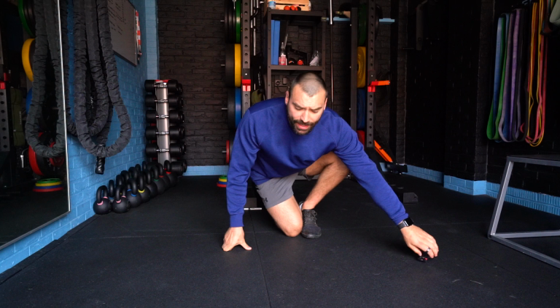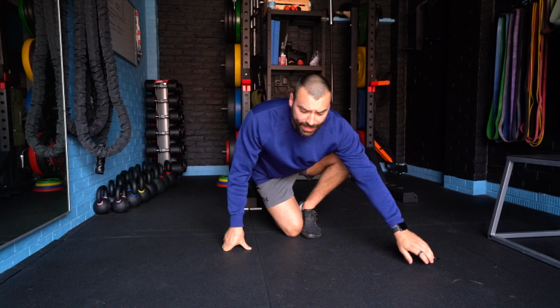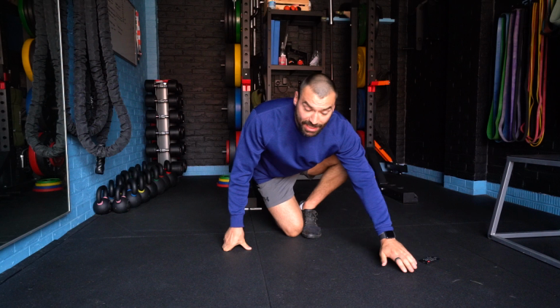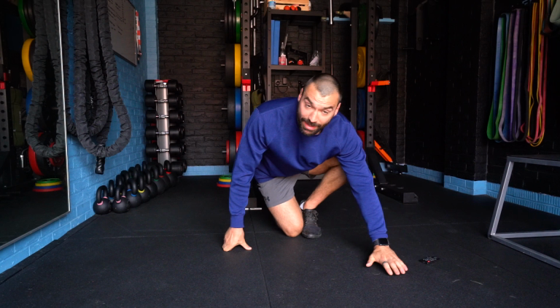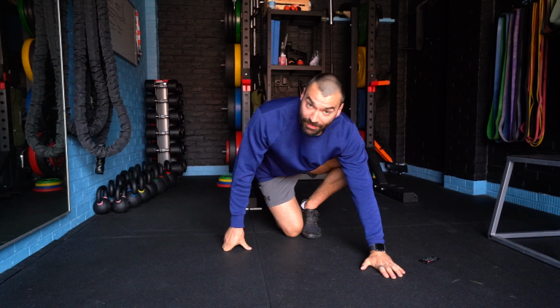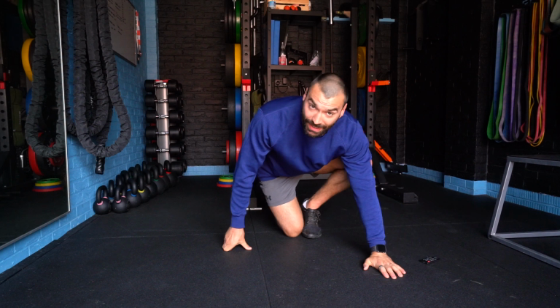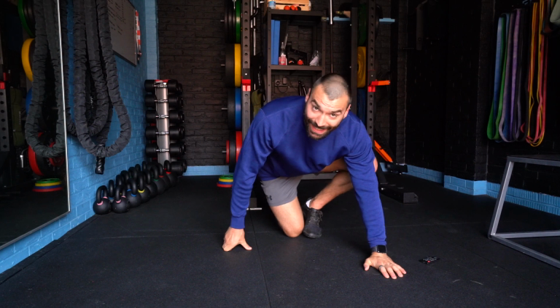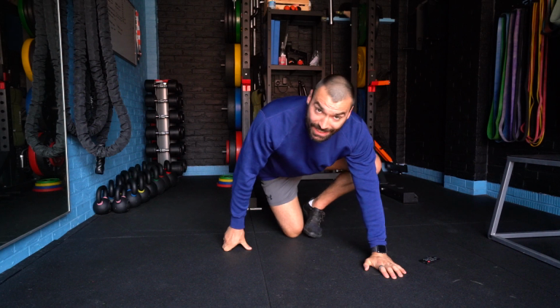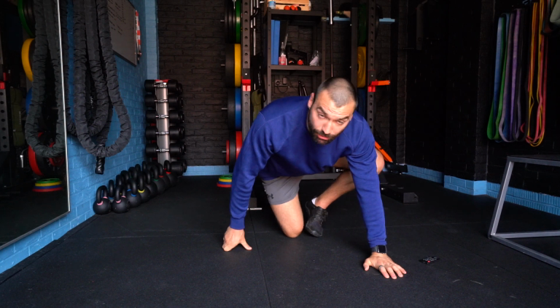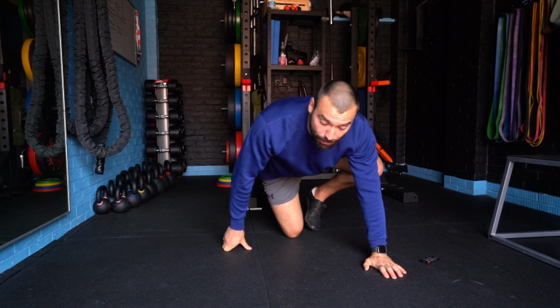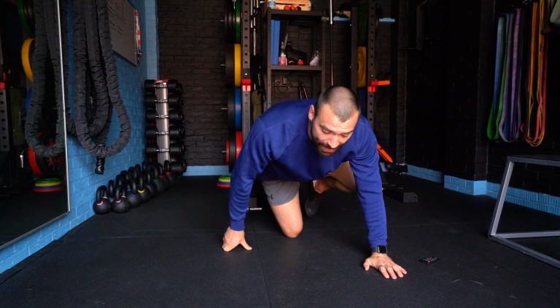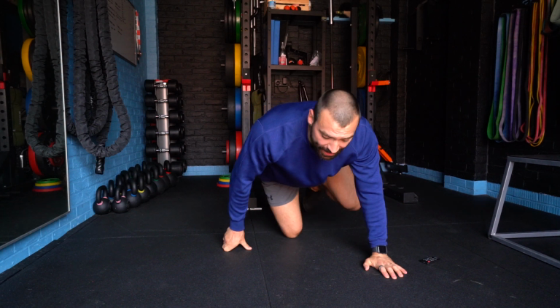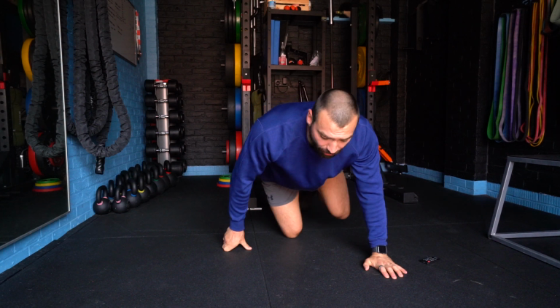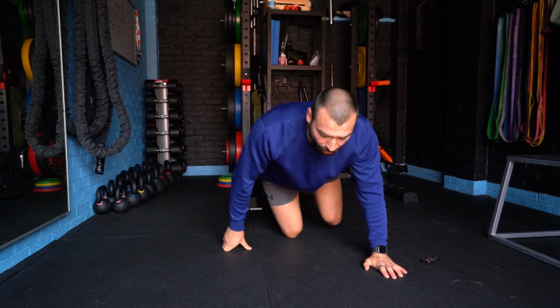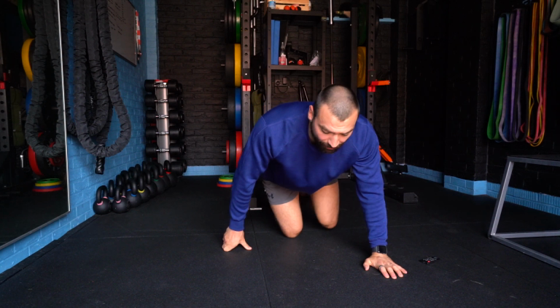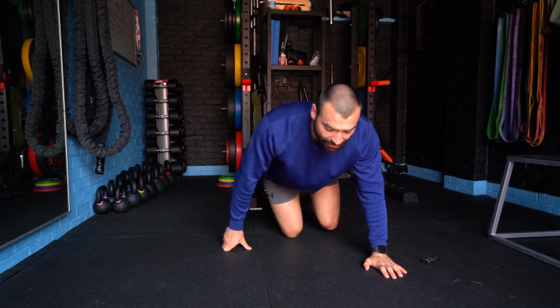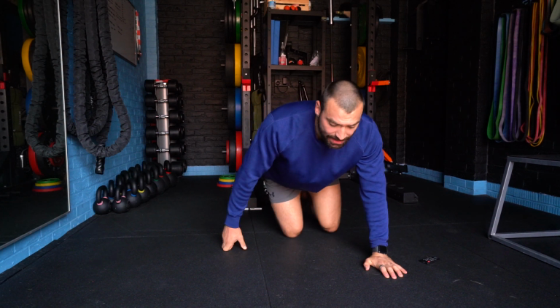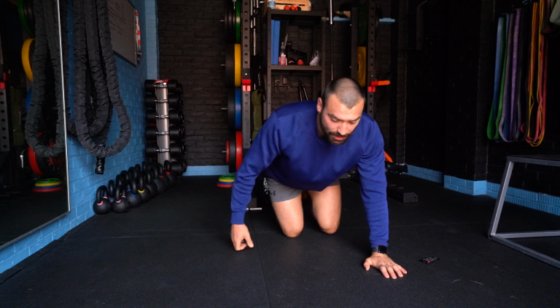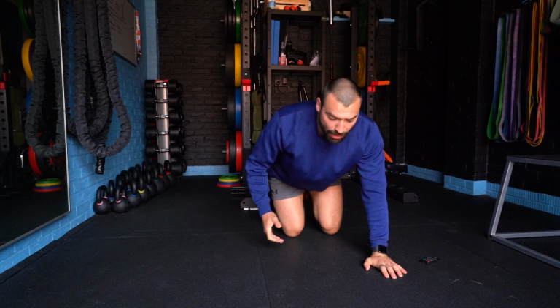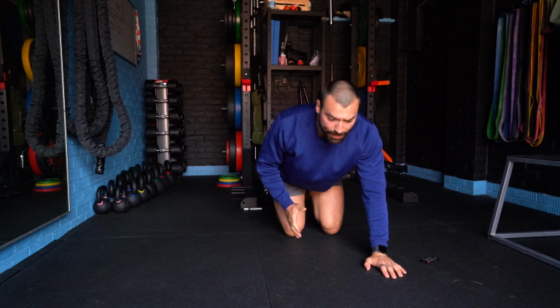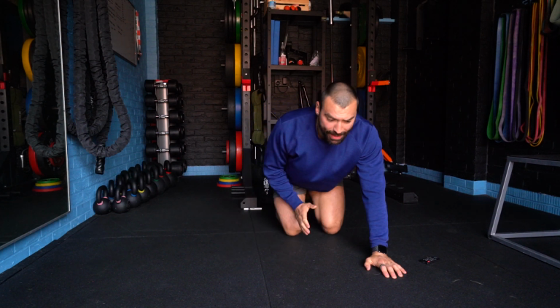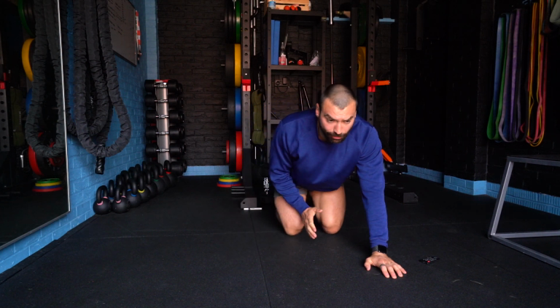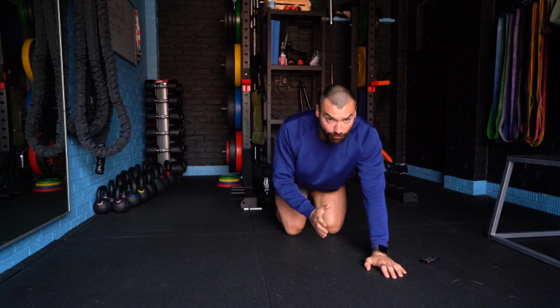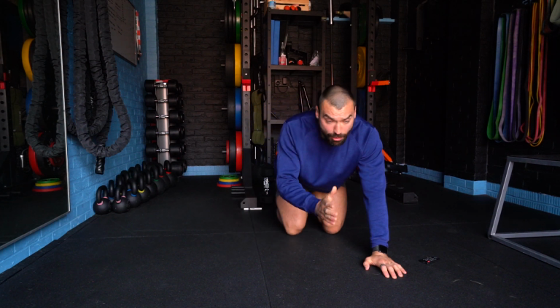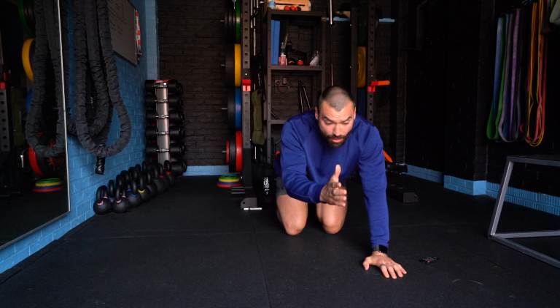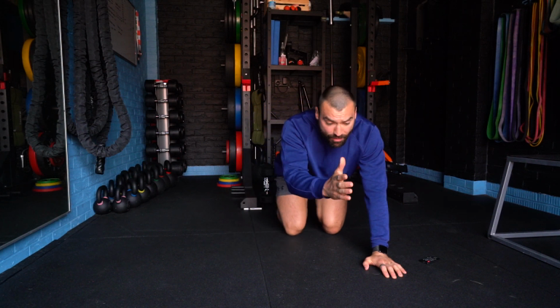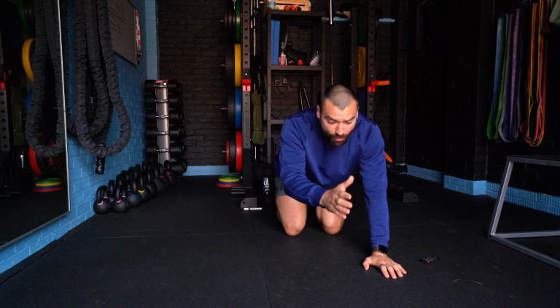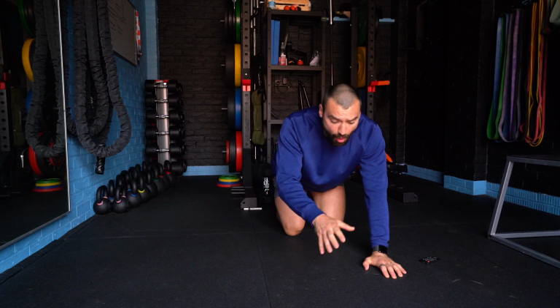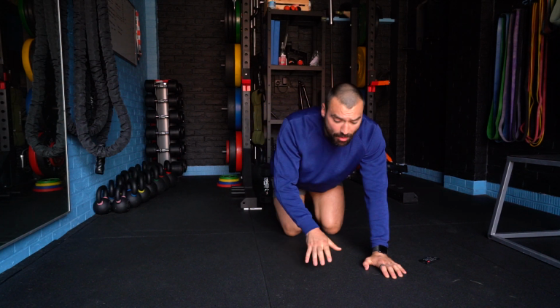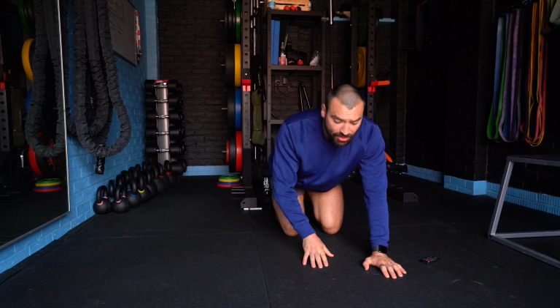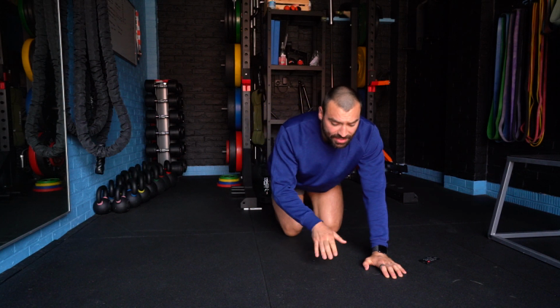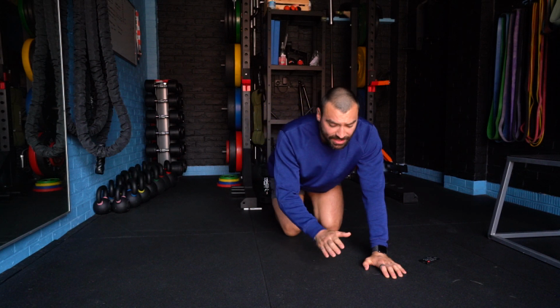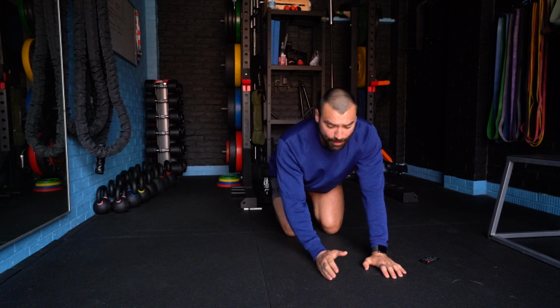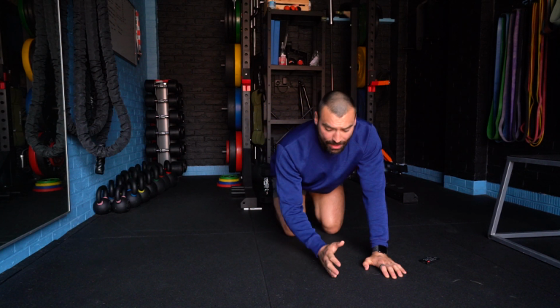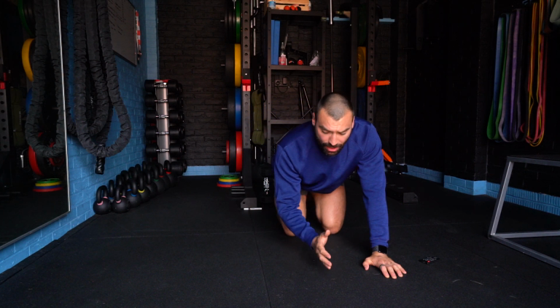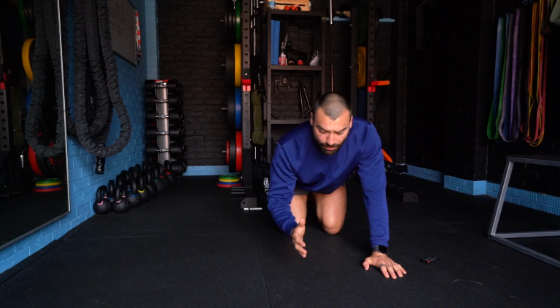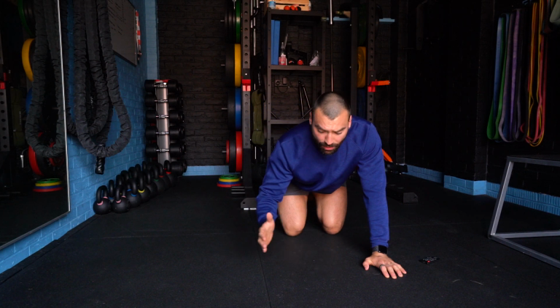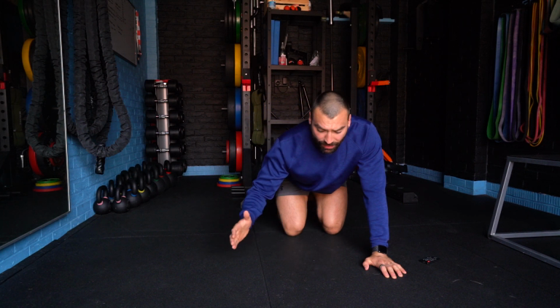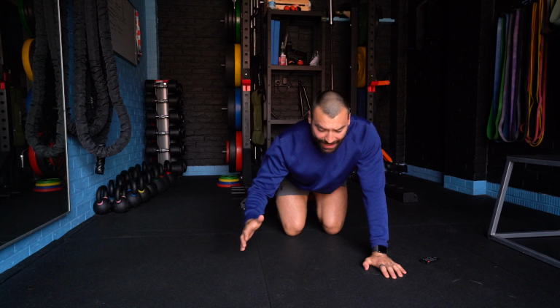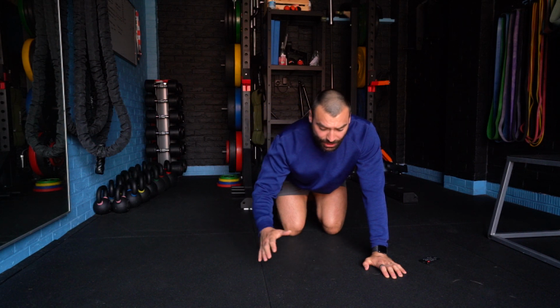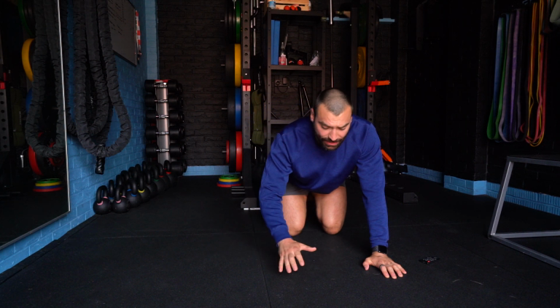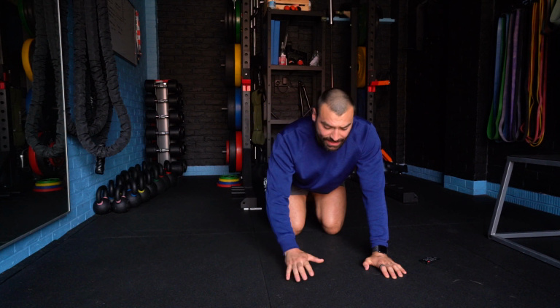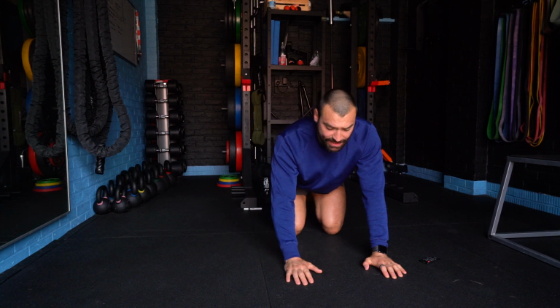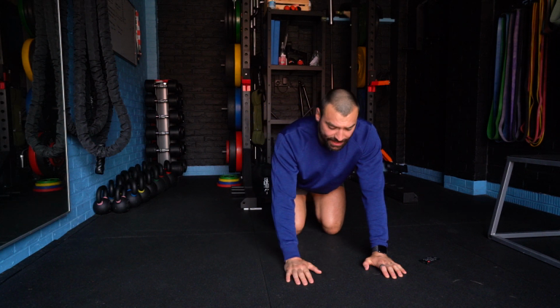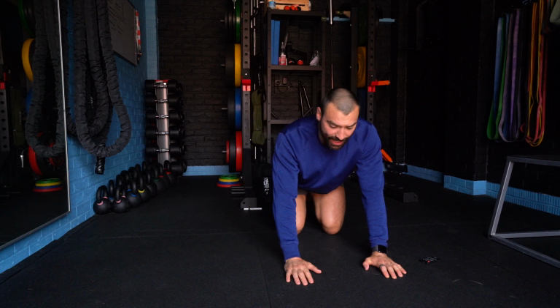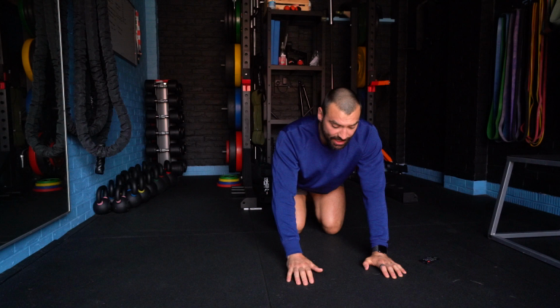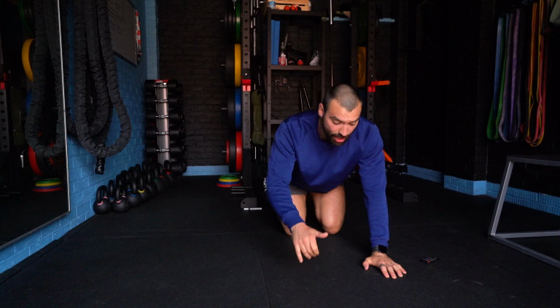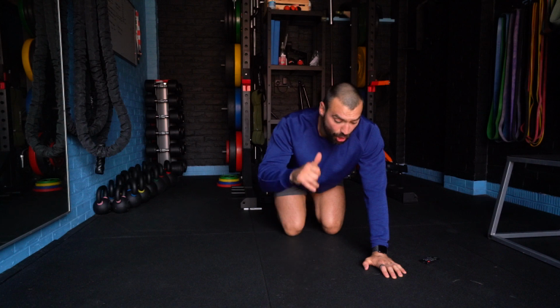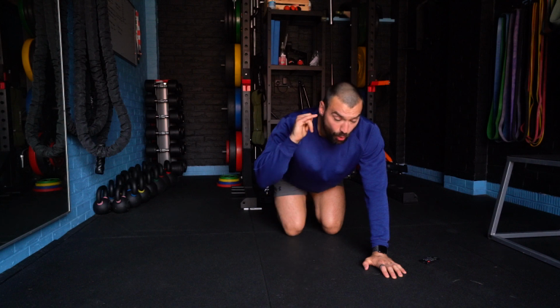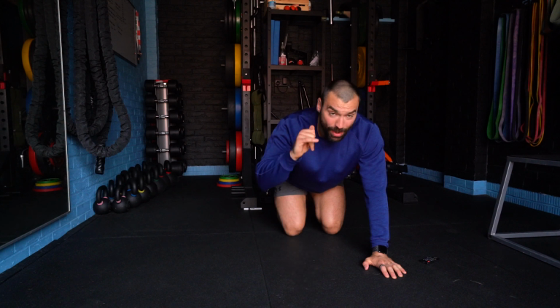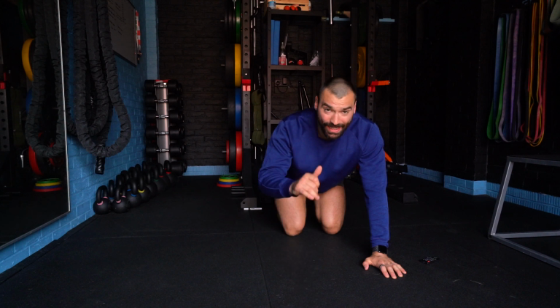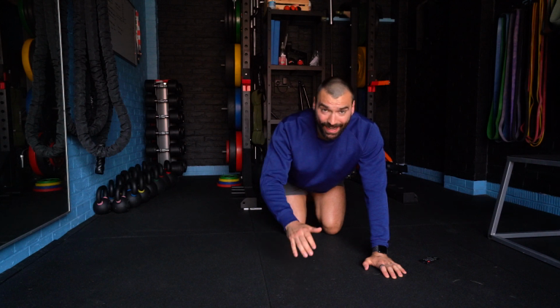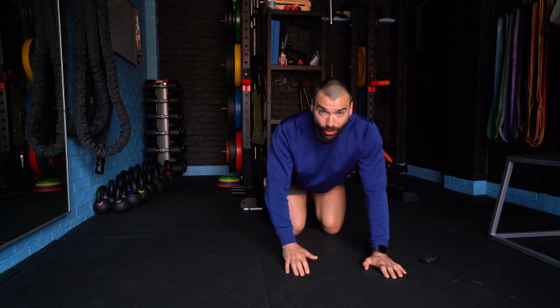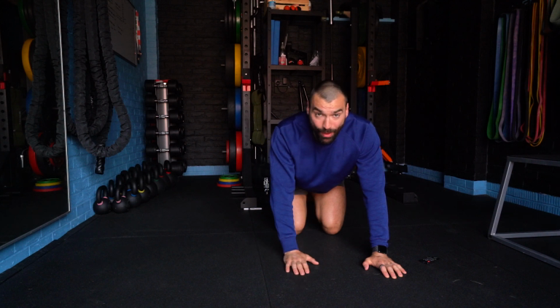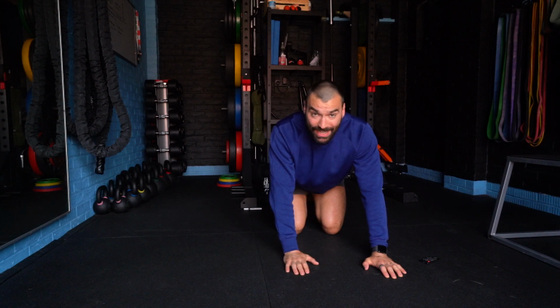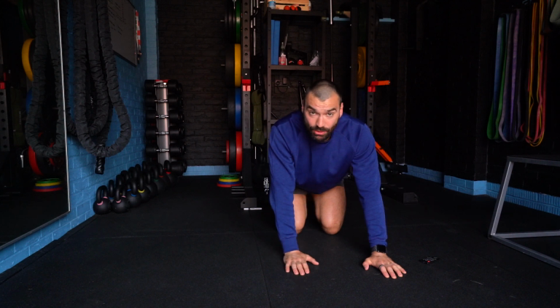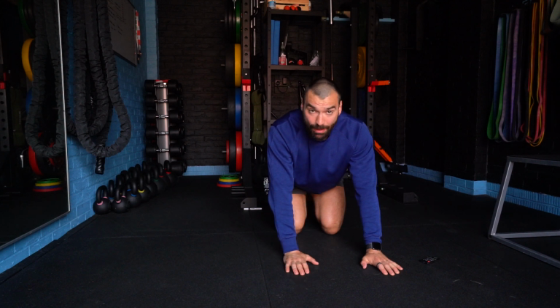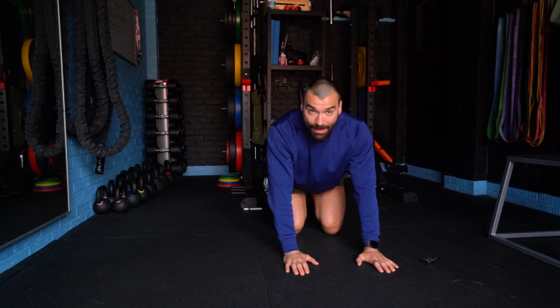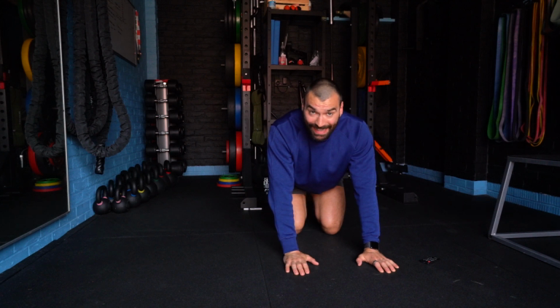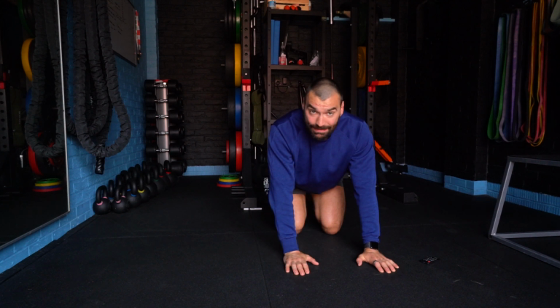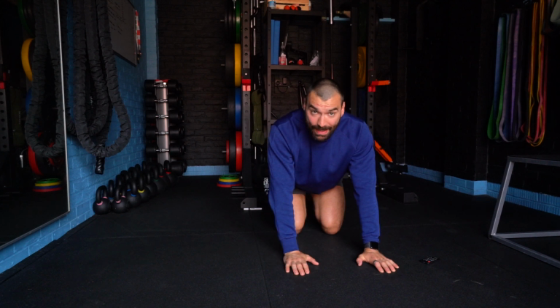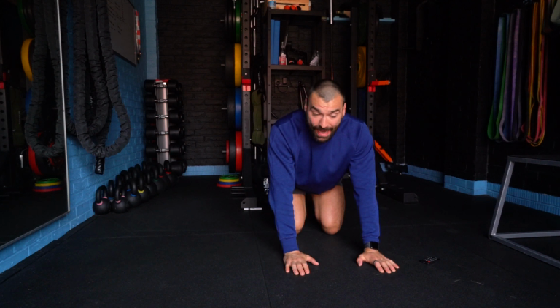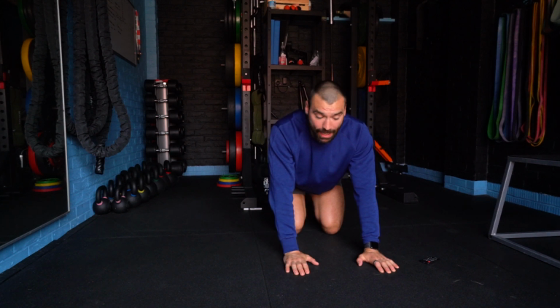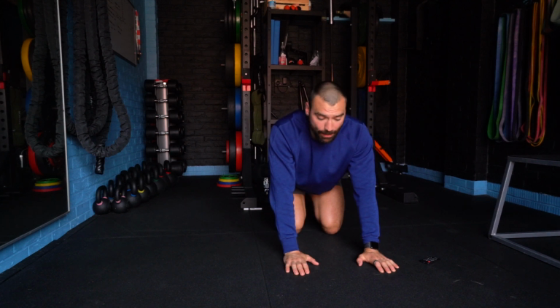We have a lateral bear crawl, very similar to our bear crawl where we move forward. This time we're going to move laterally to the side. We can add a weight to our back to make it a little bit harder and more challenging for our core.